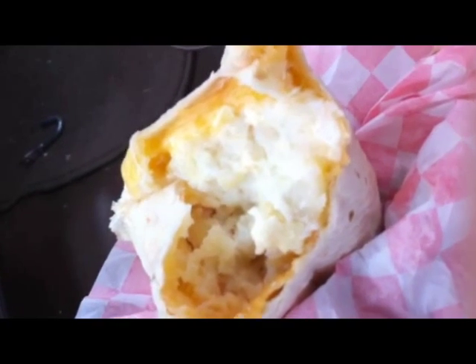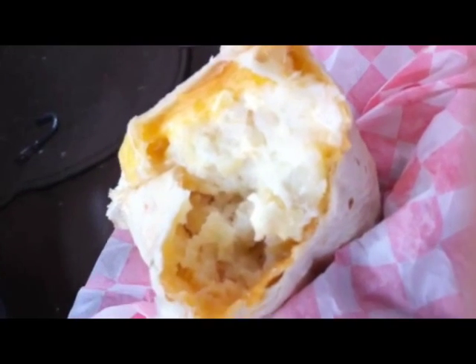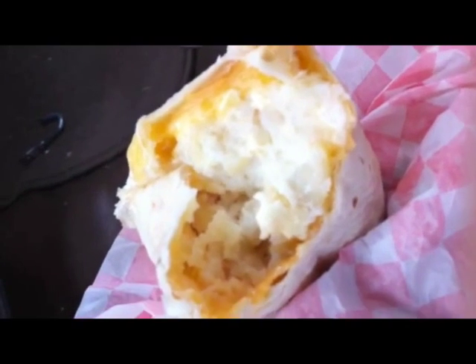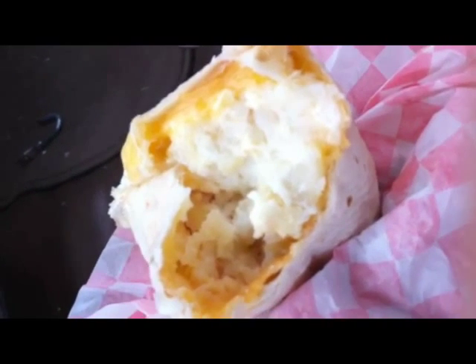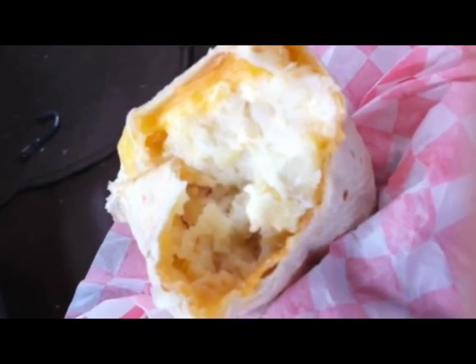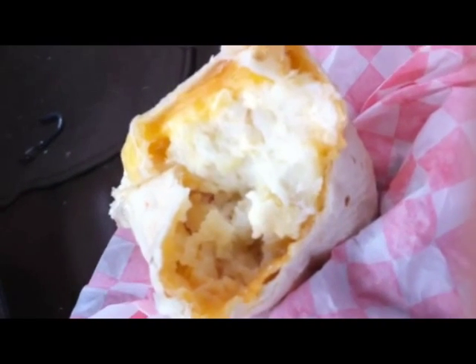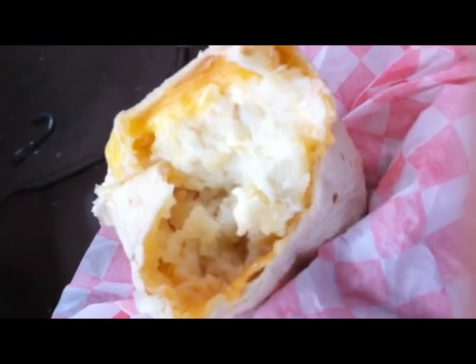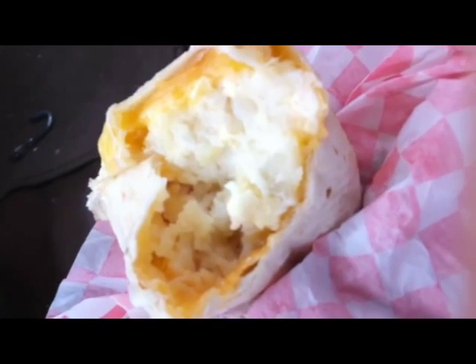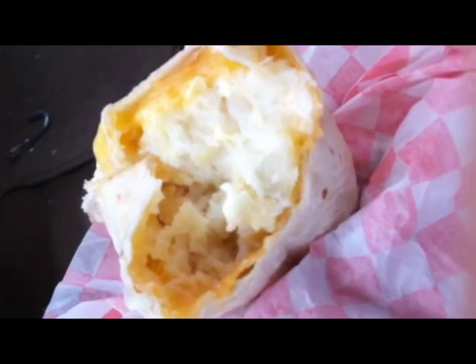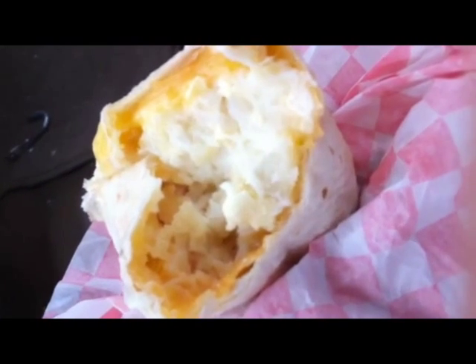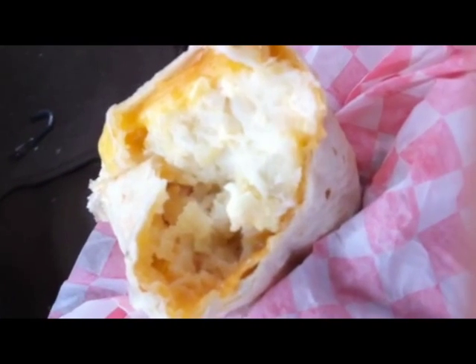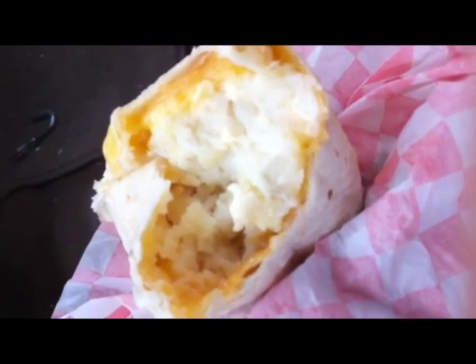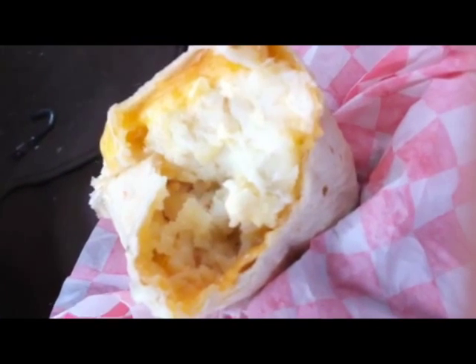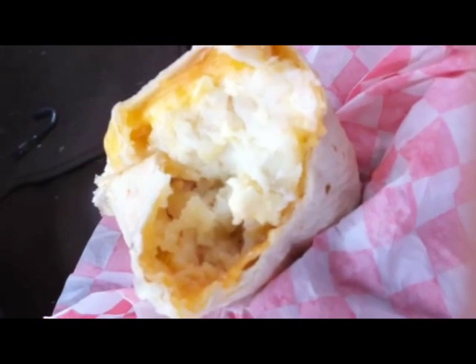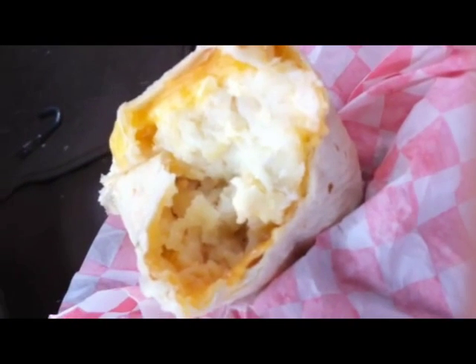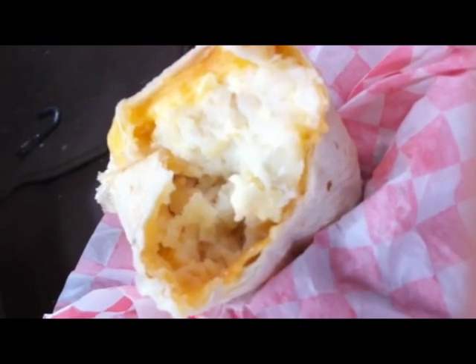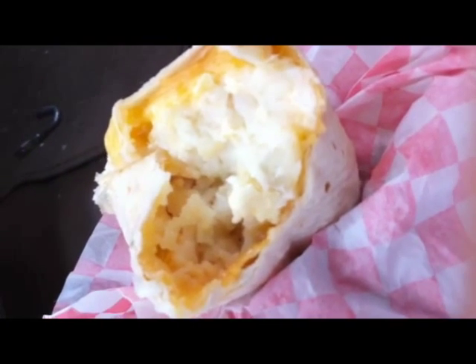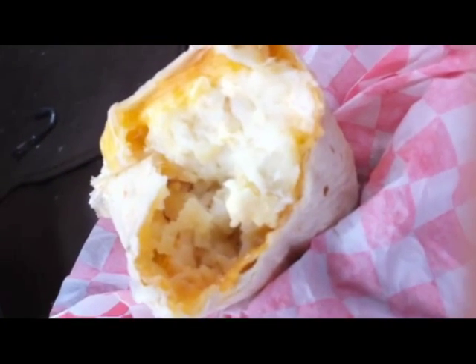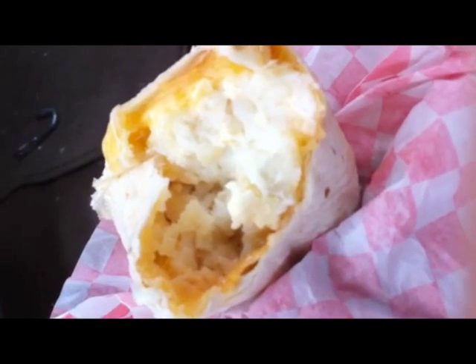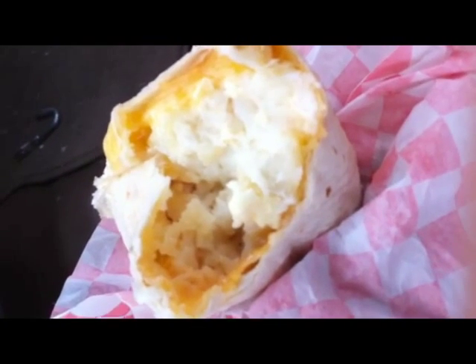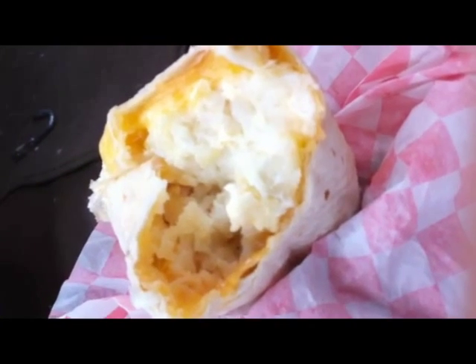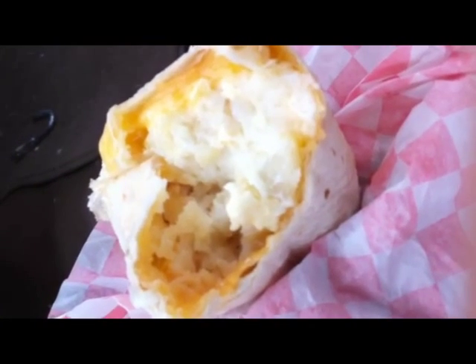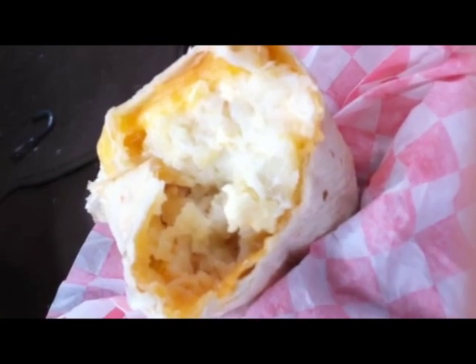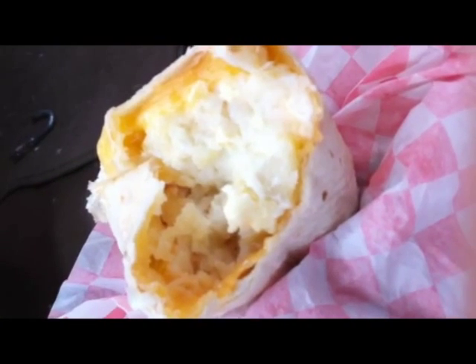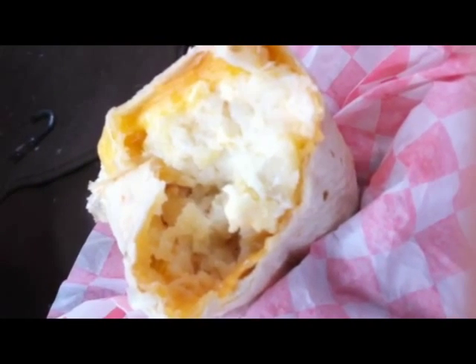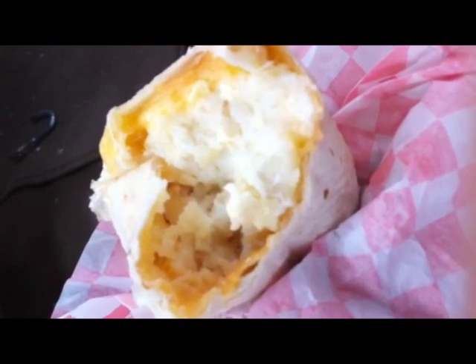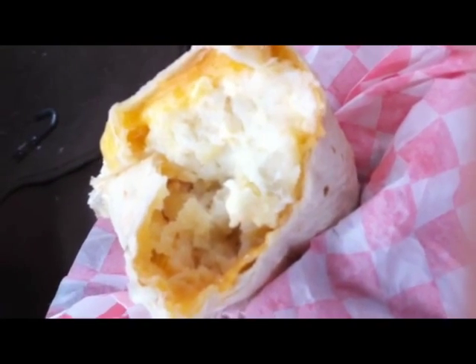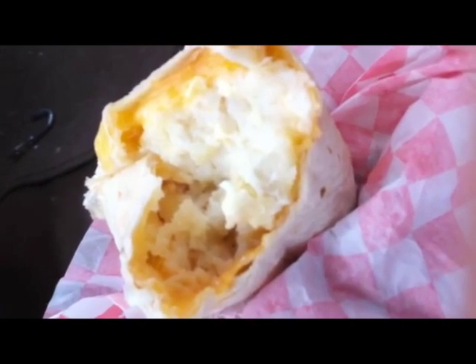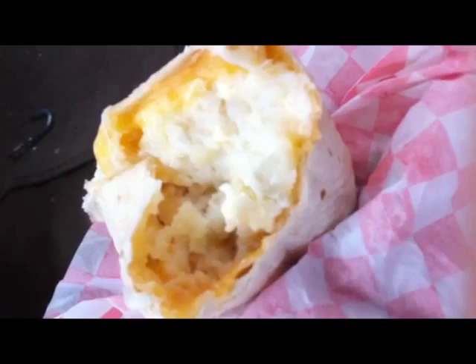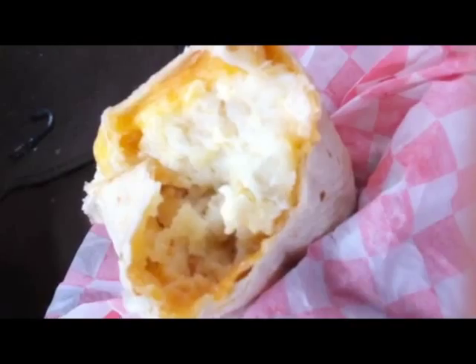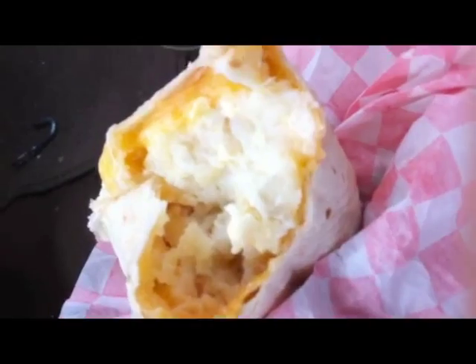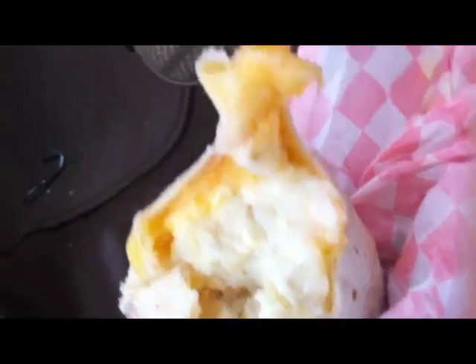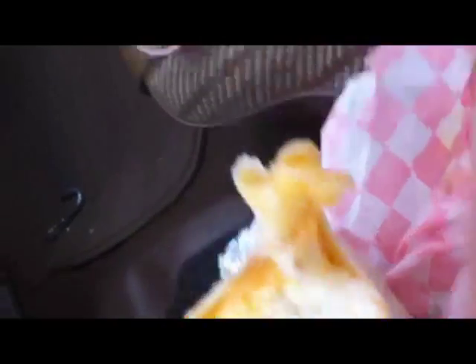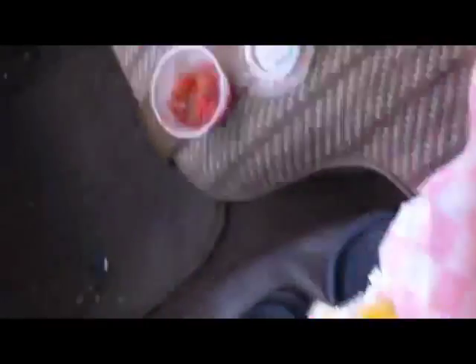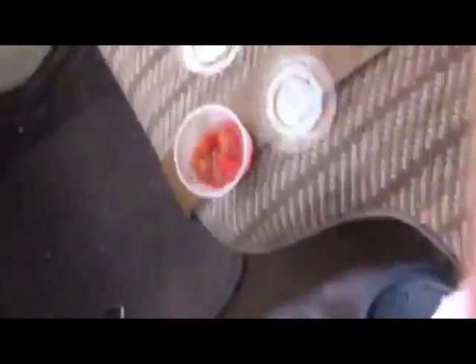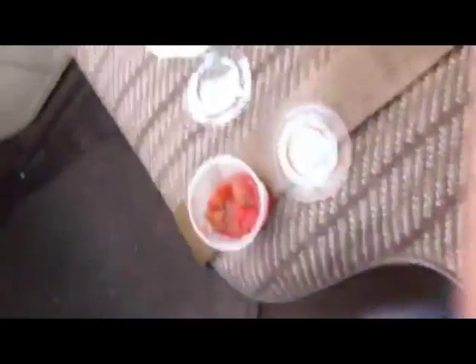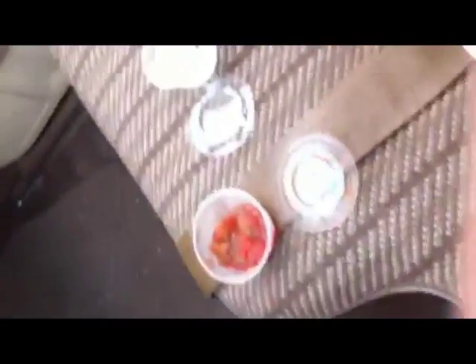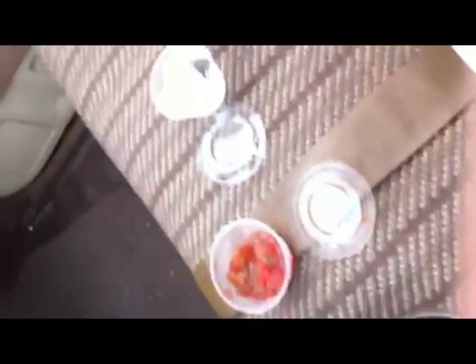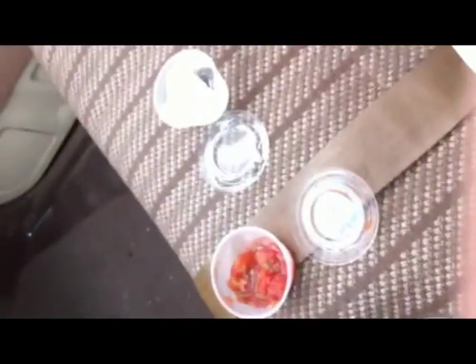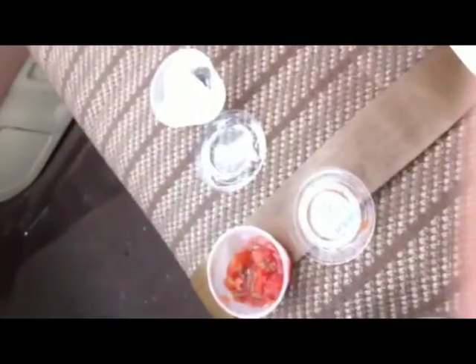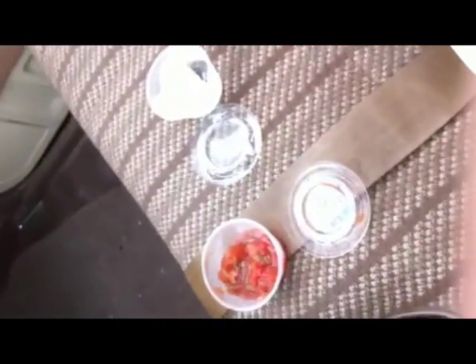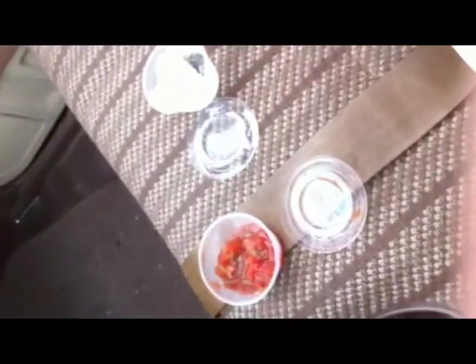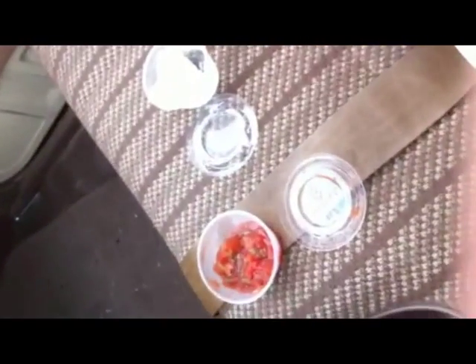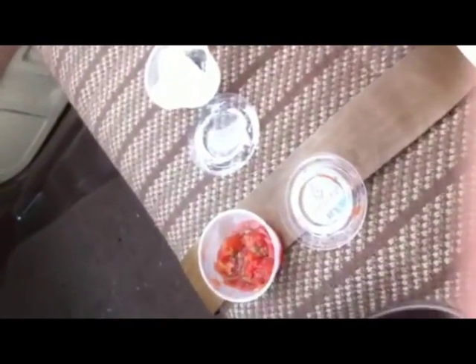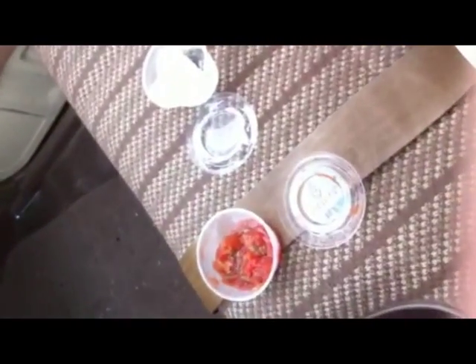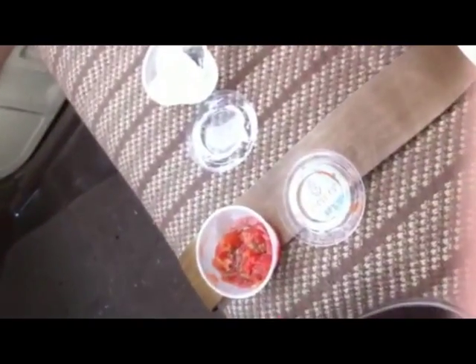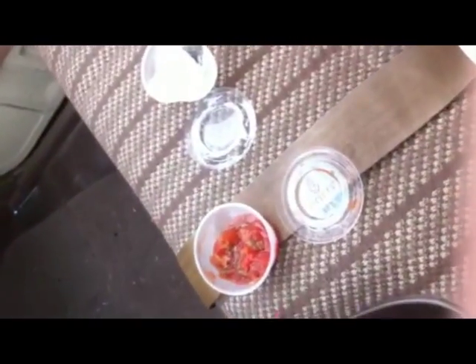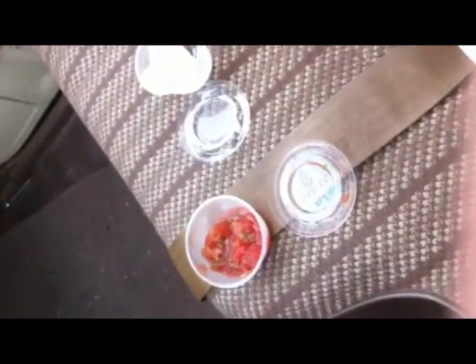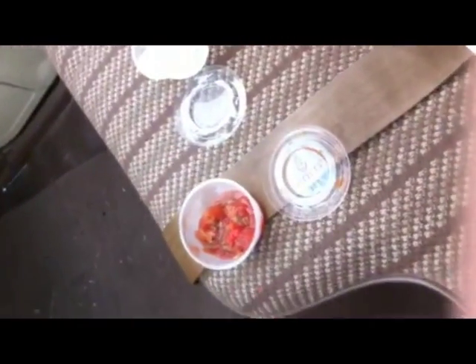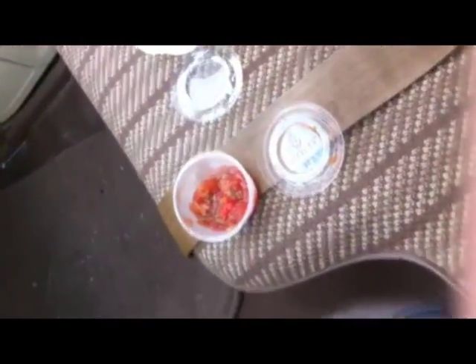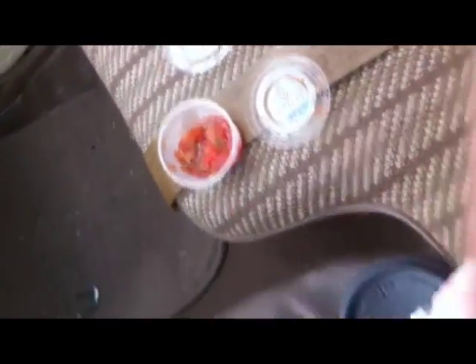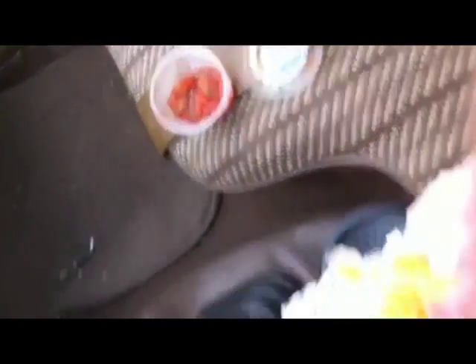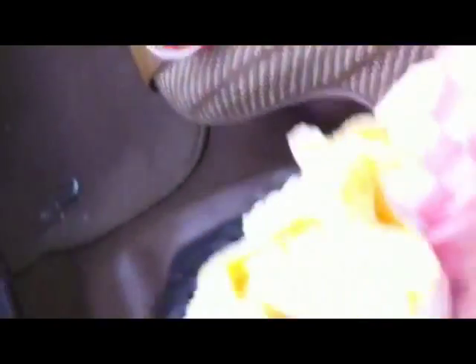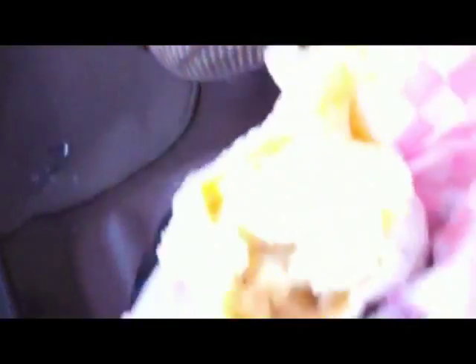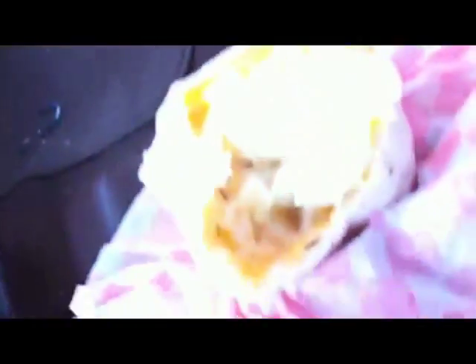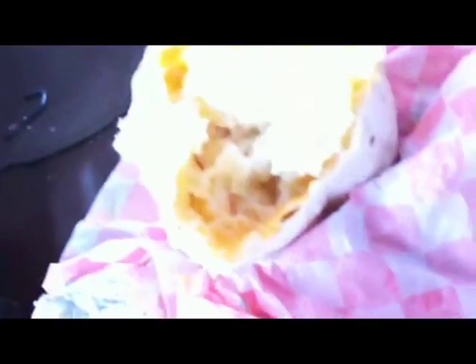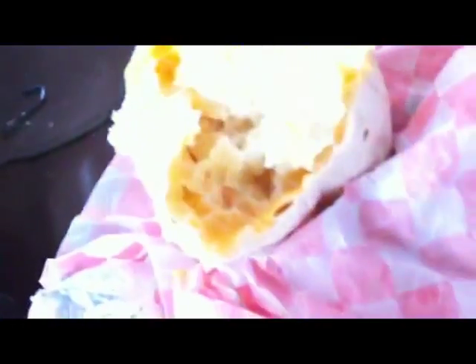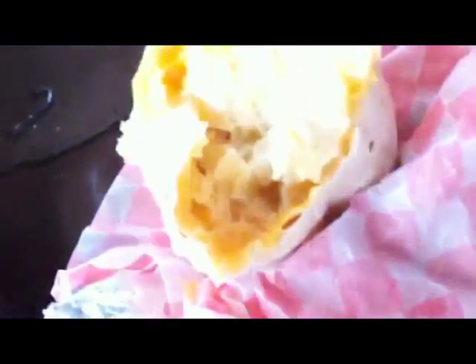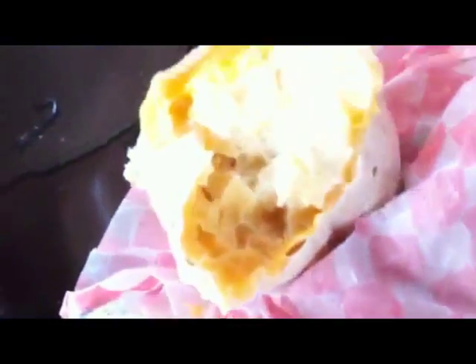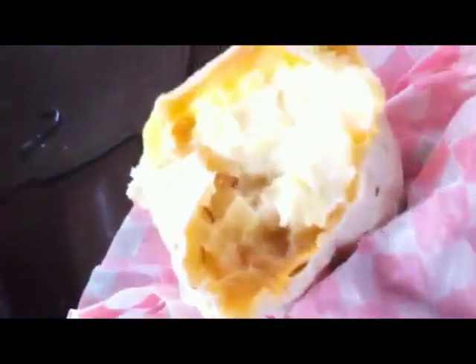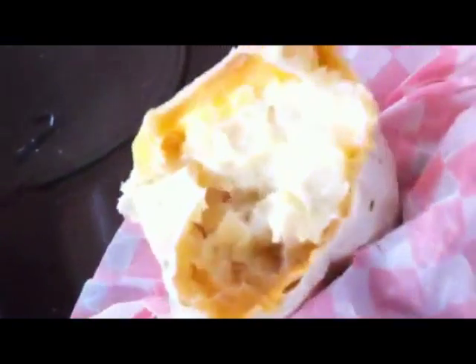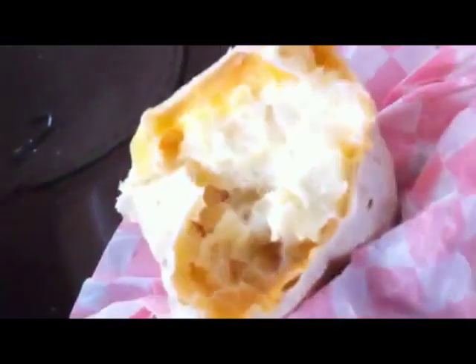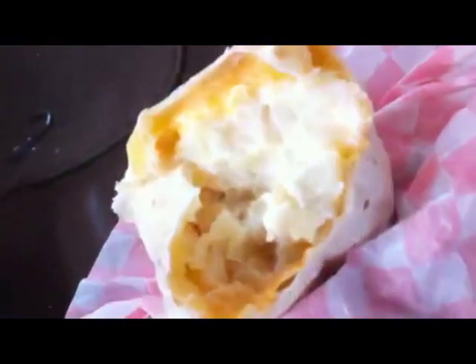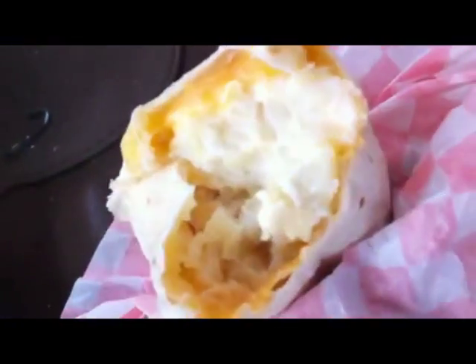It's a funny idea, but it's a true idea. Next time, put the sour cream and the hot sauce in the burrito.